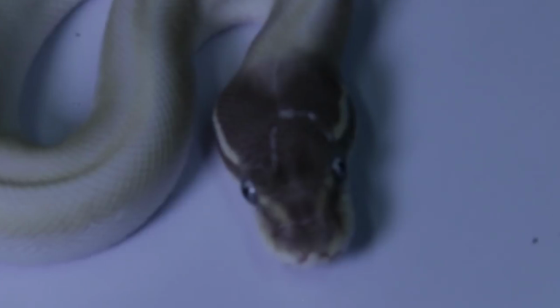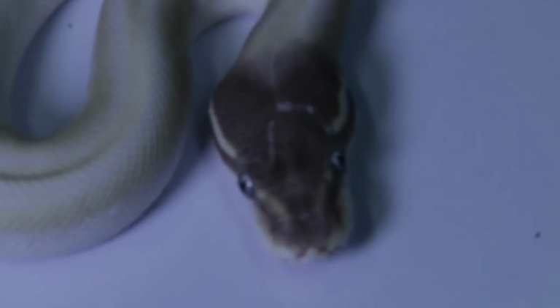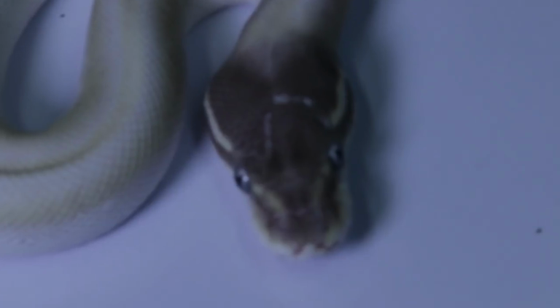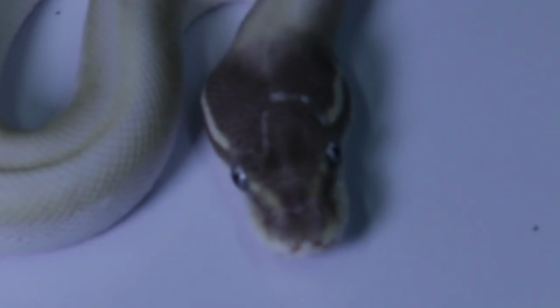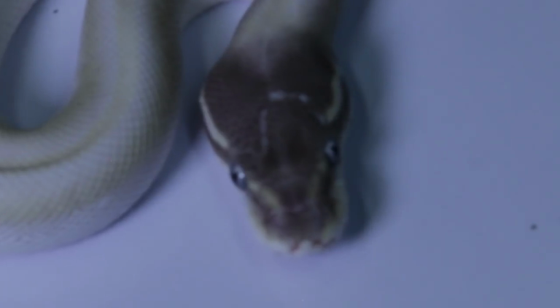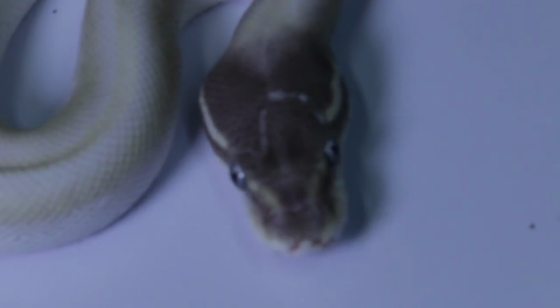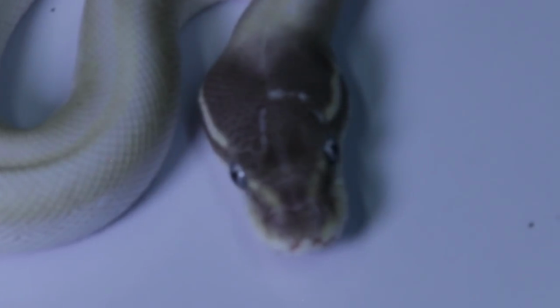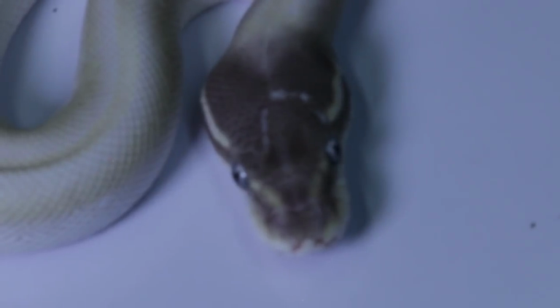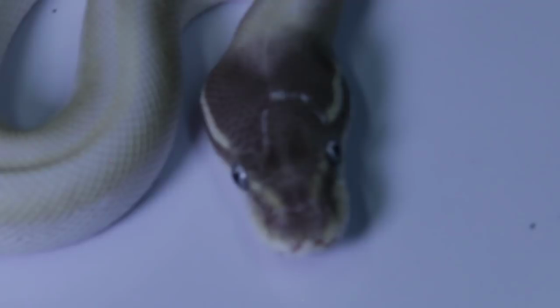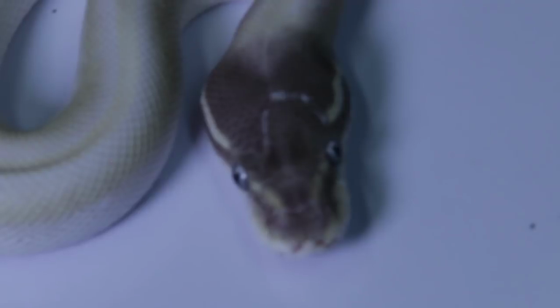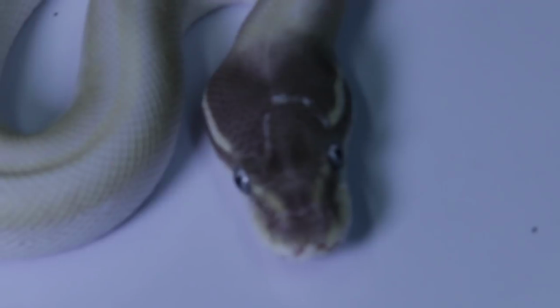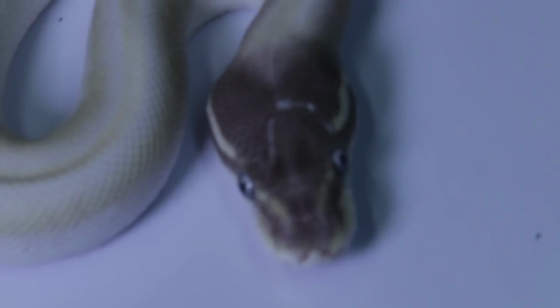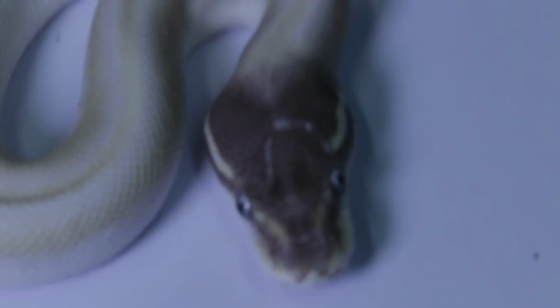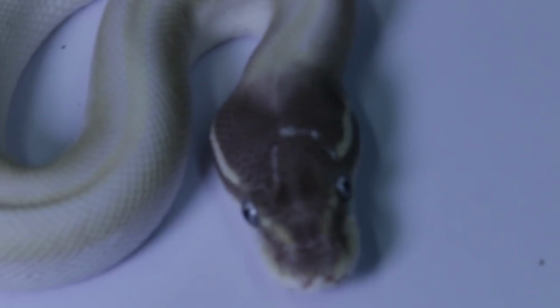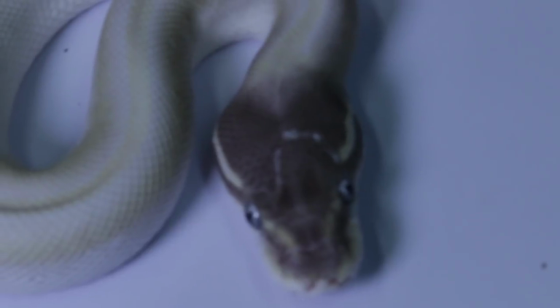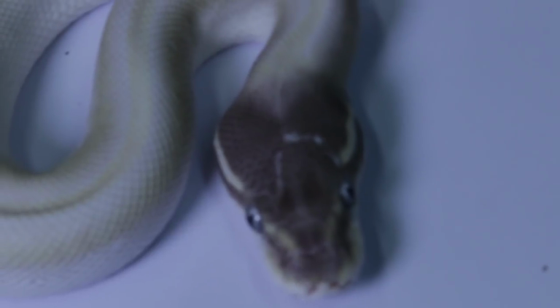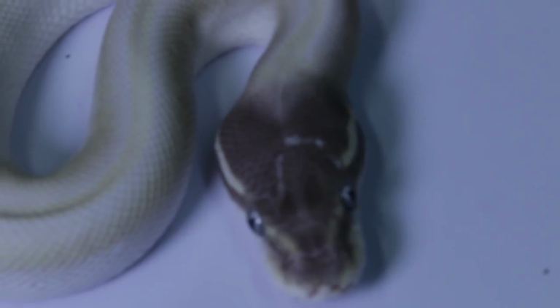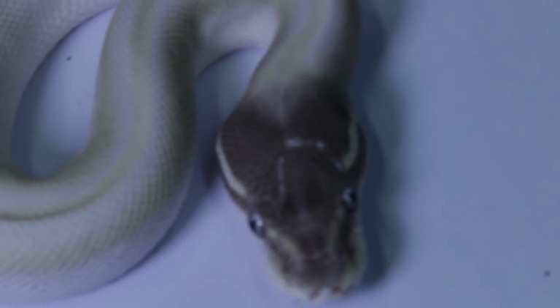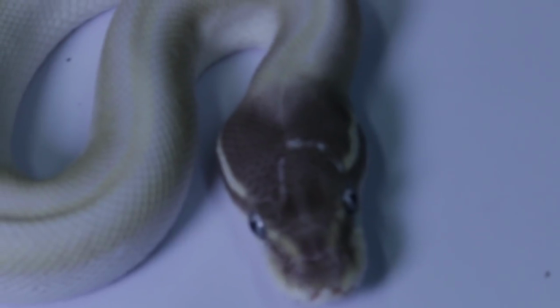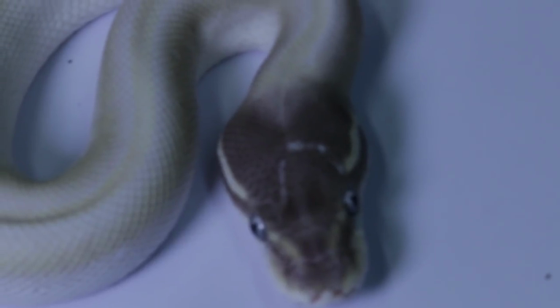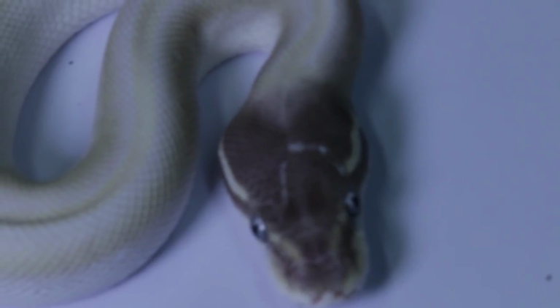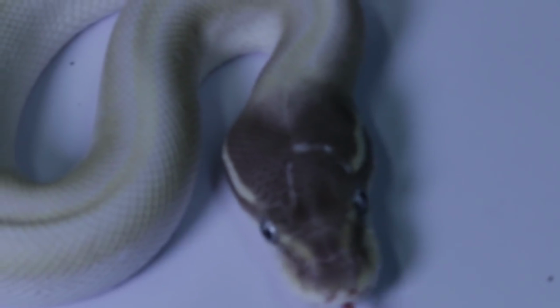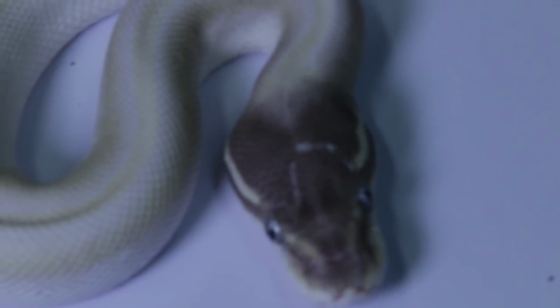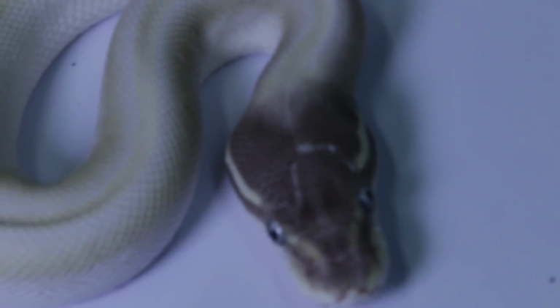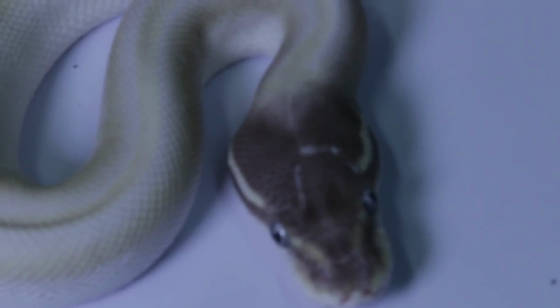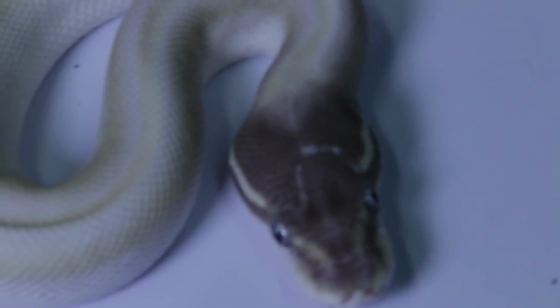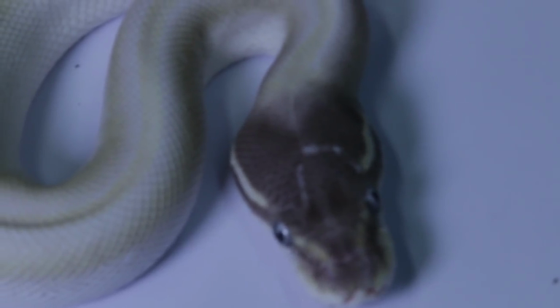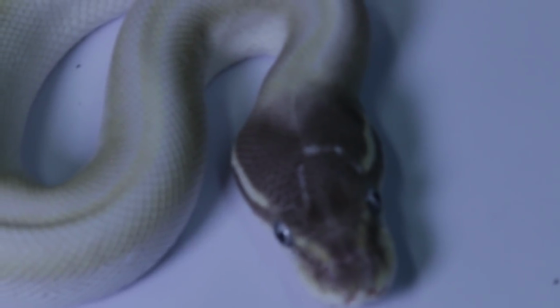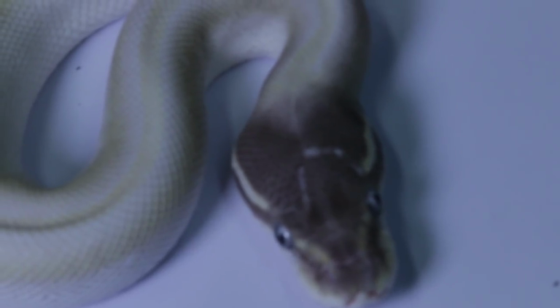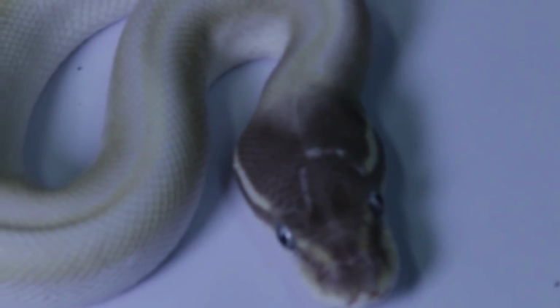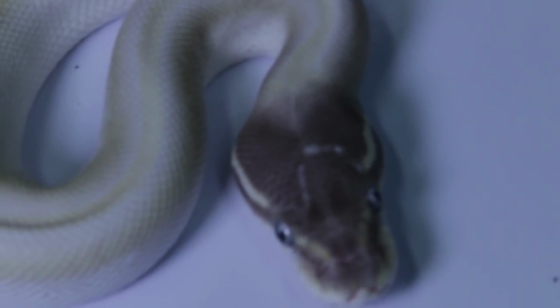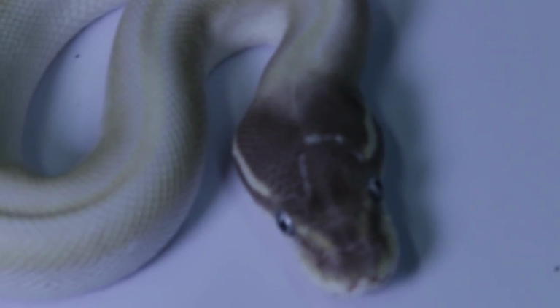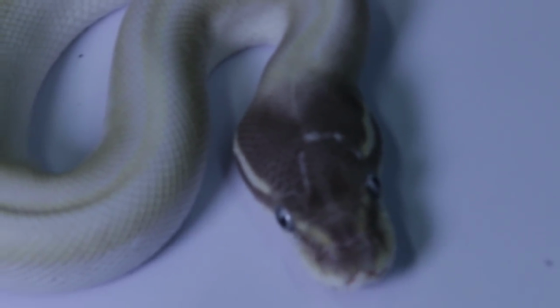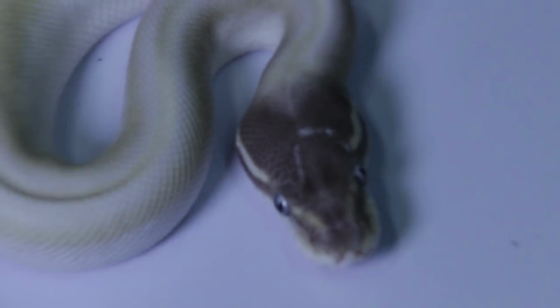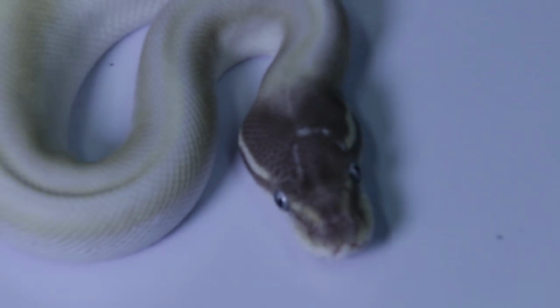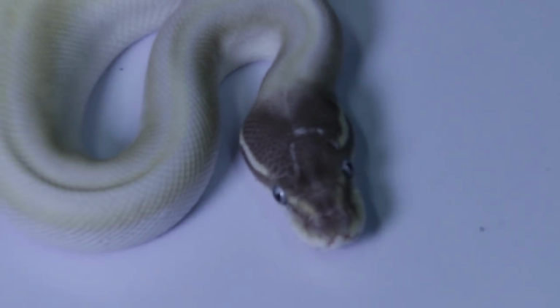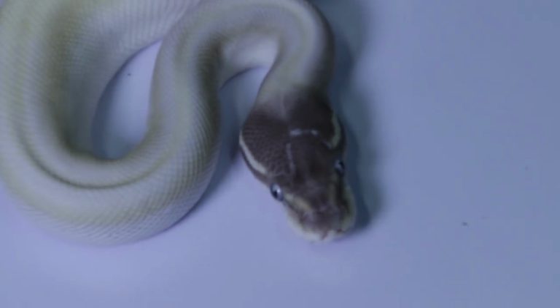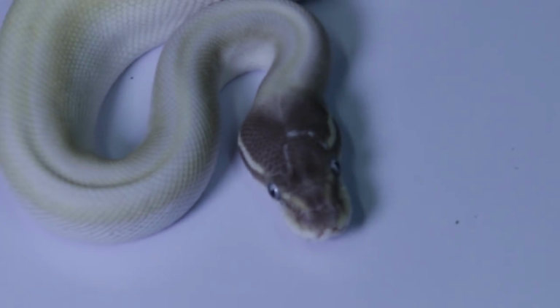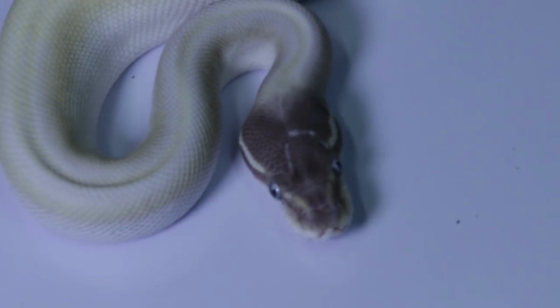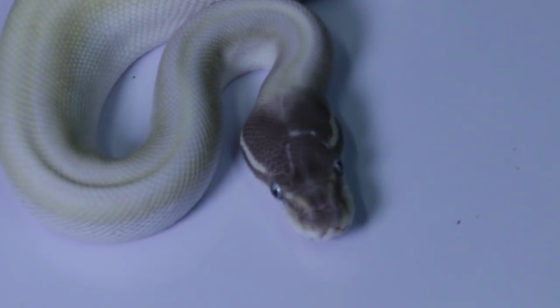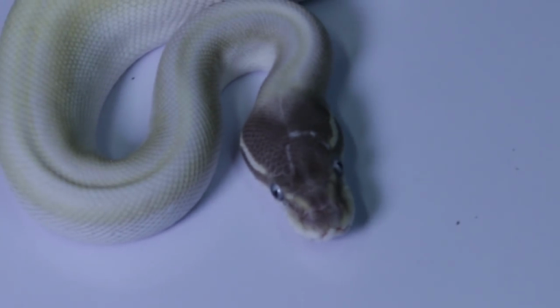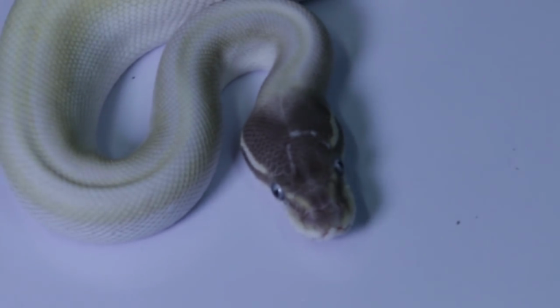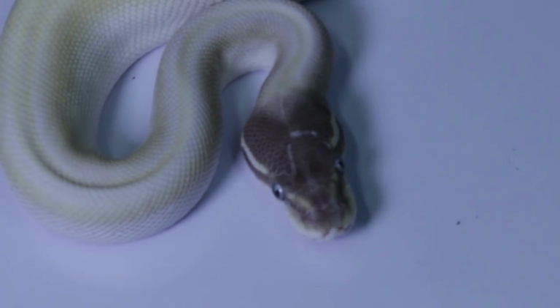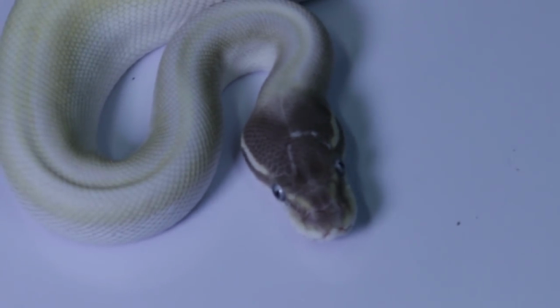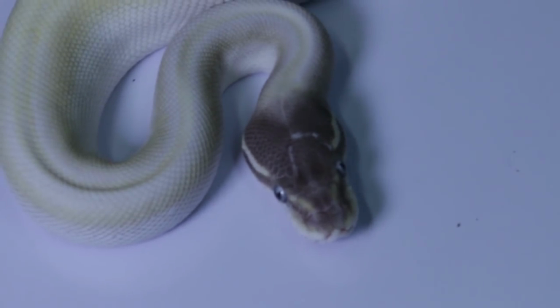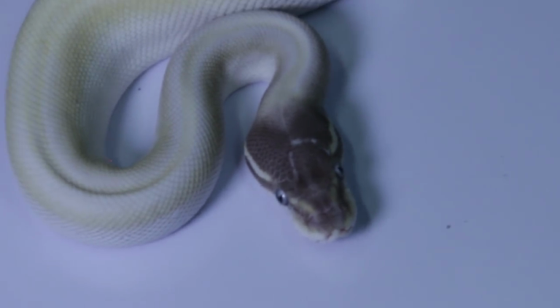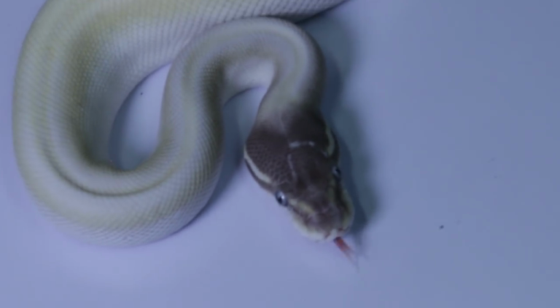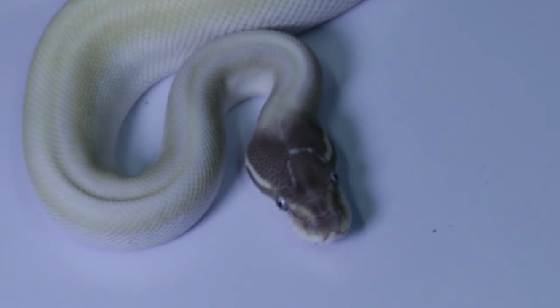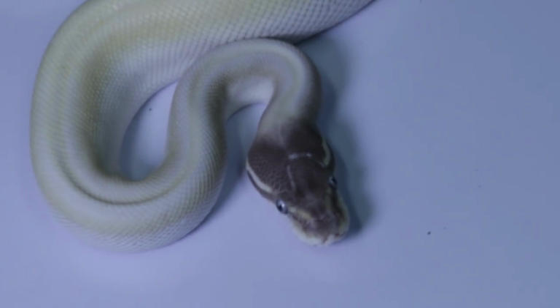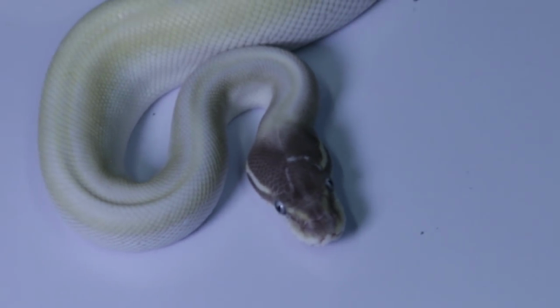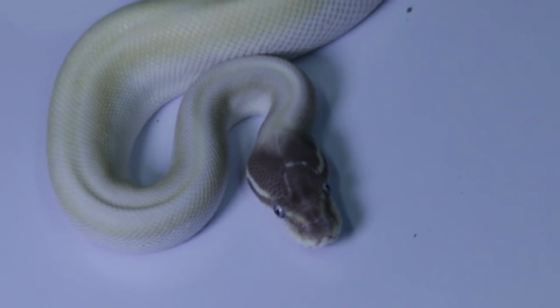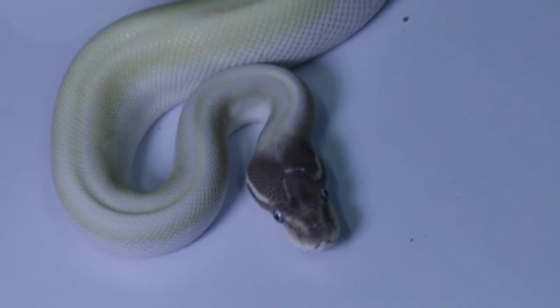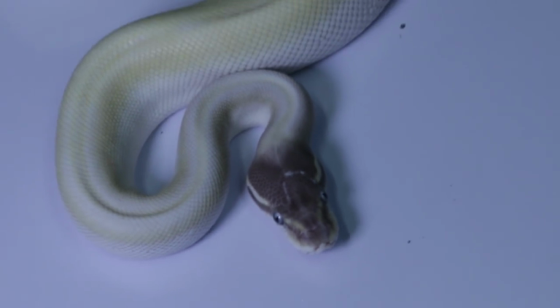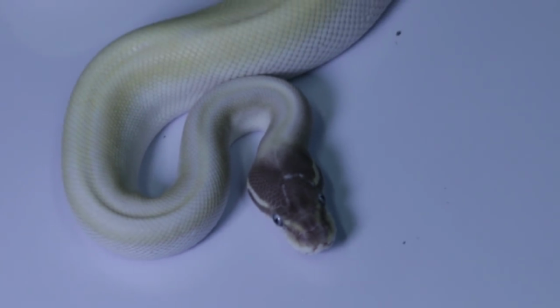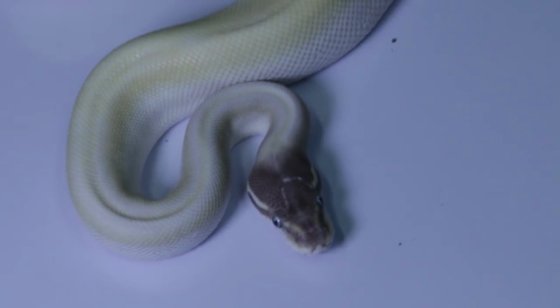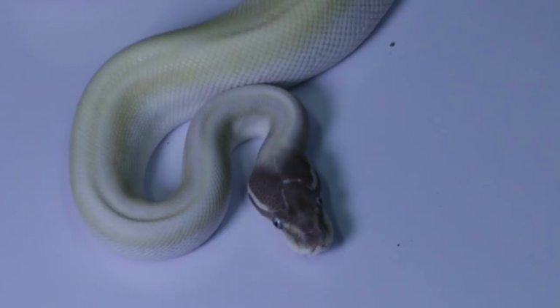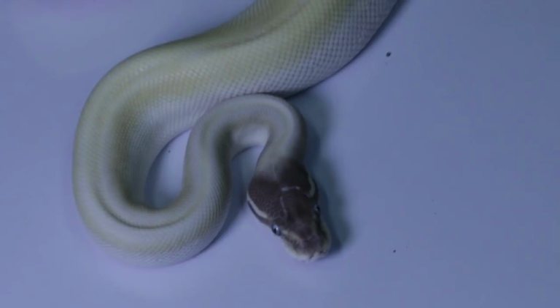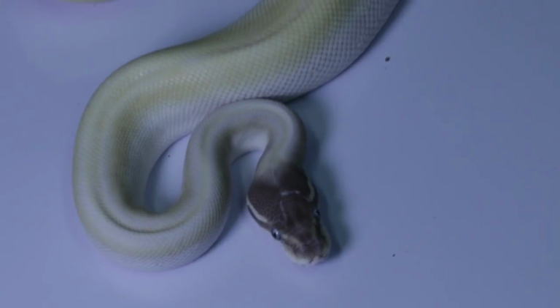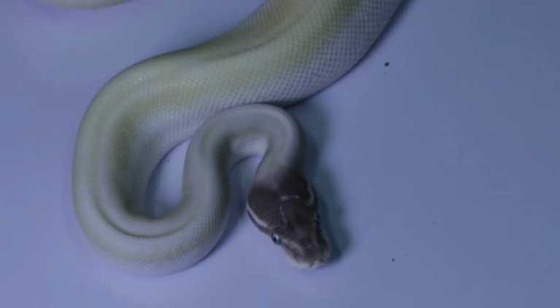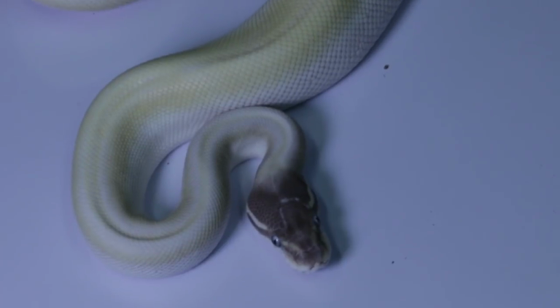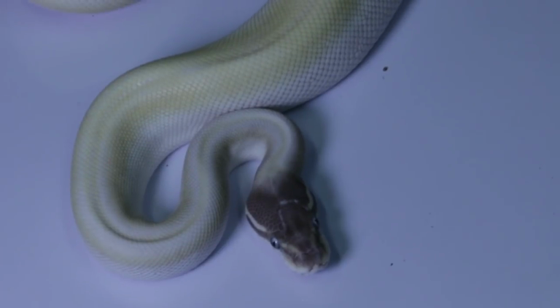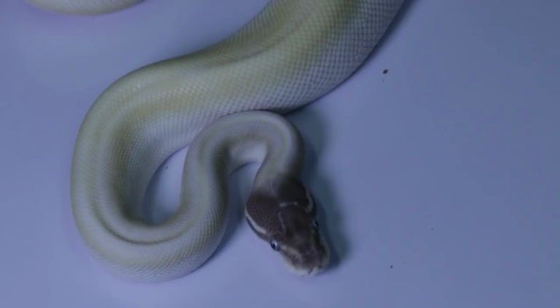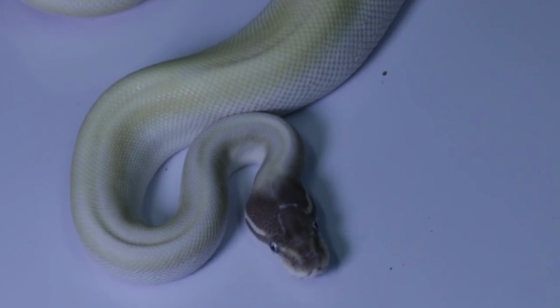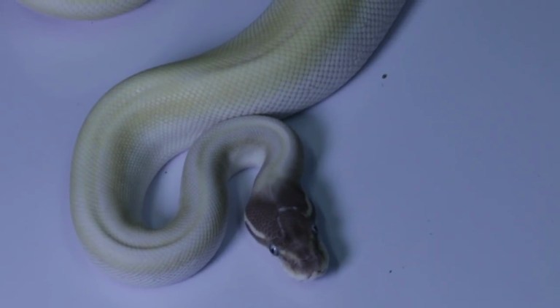This beautiful super Mojave was produced by Ray Page out of Houston, Texas, whom I also love.